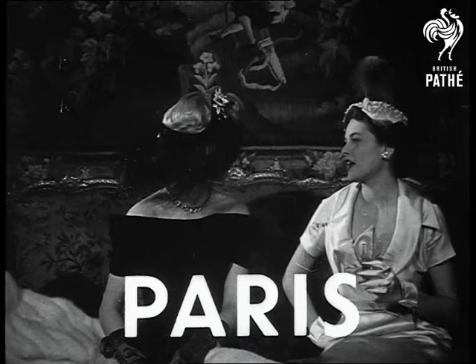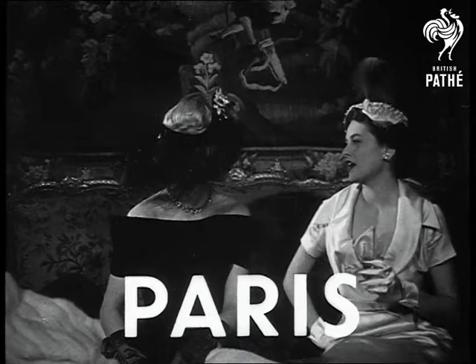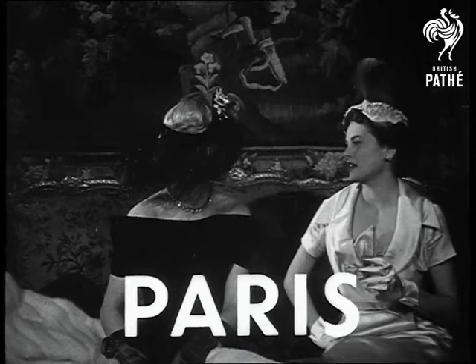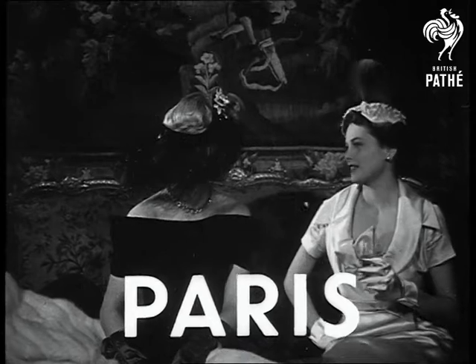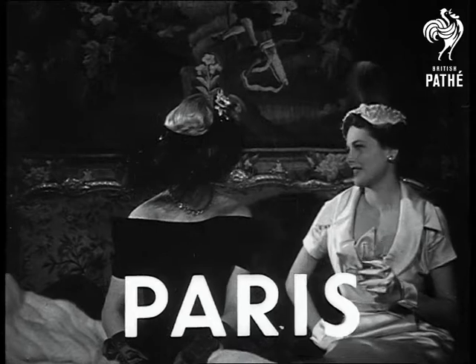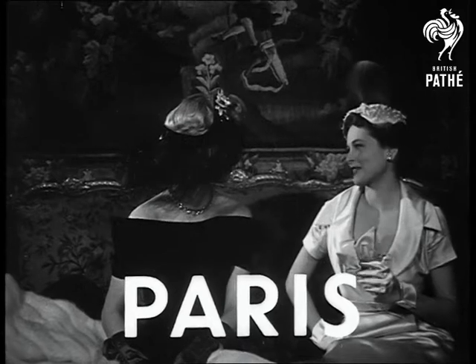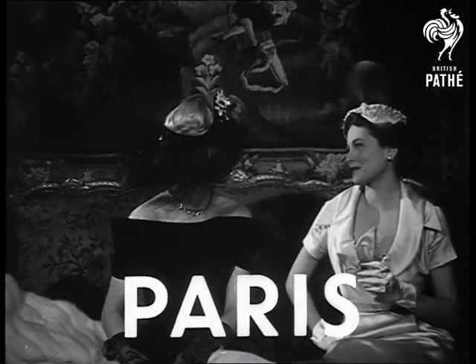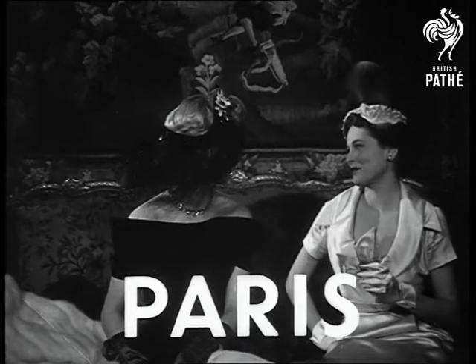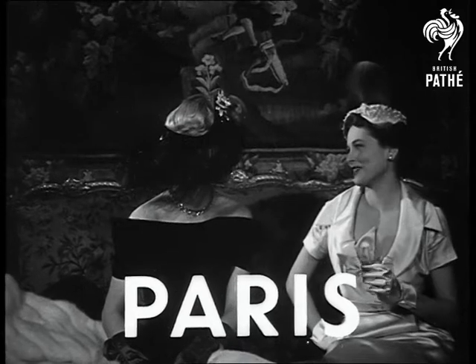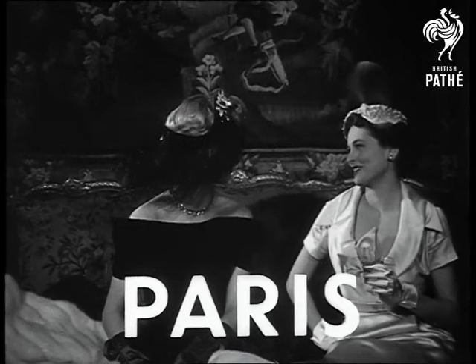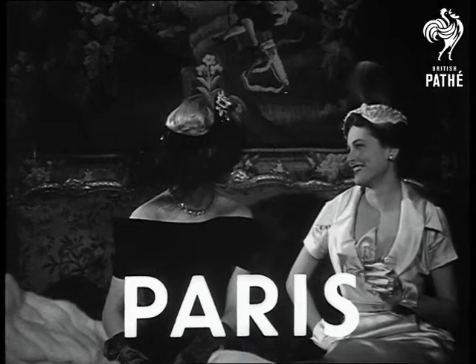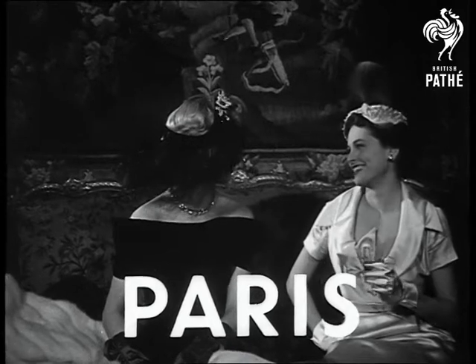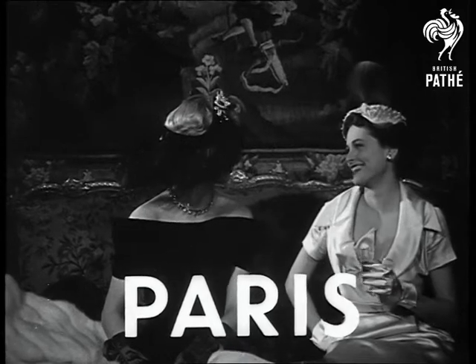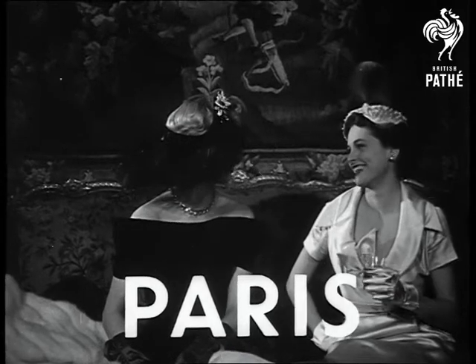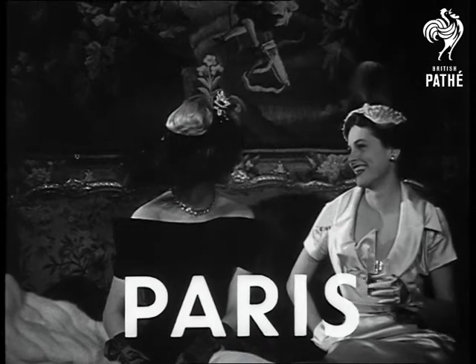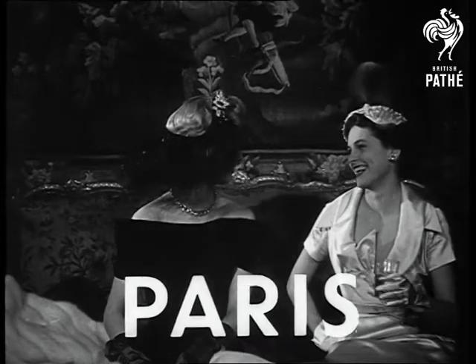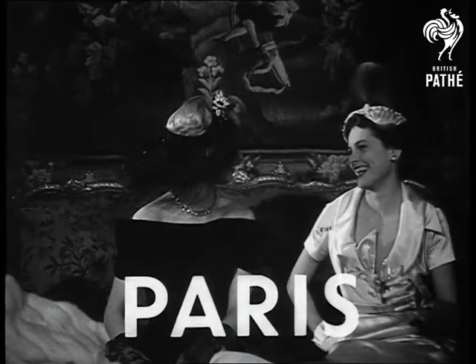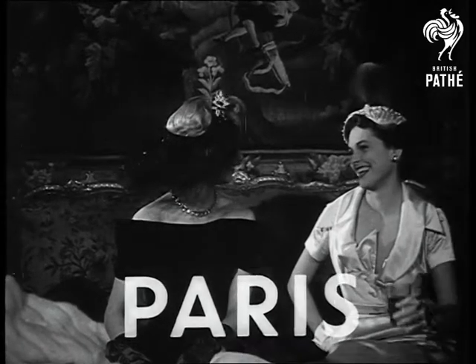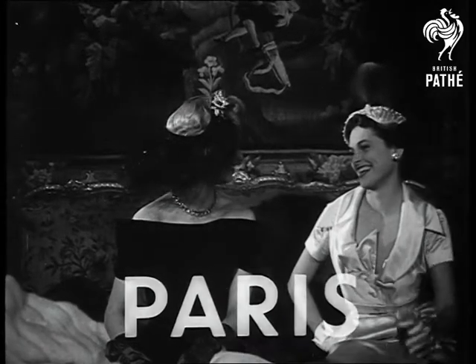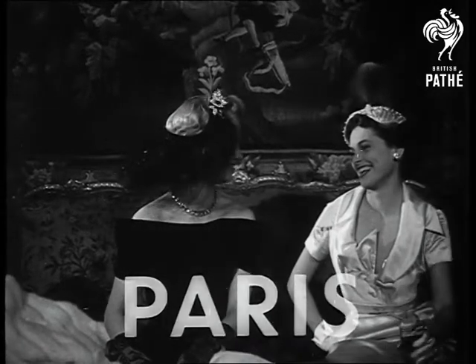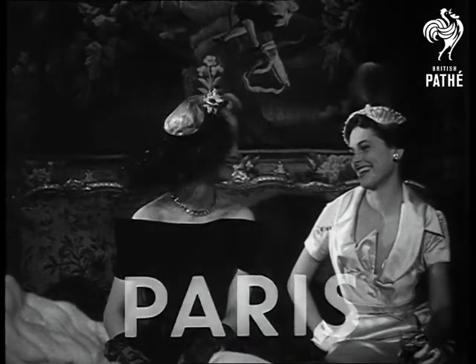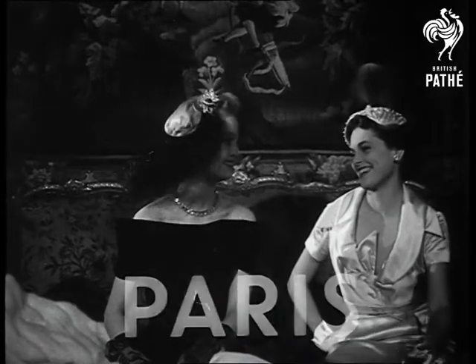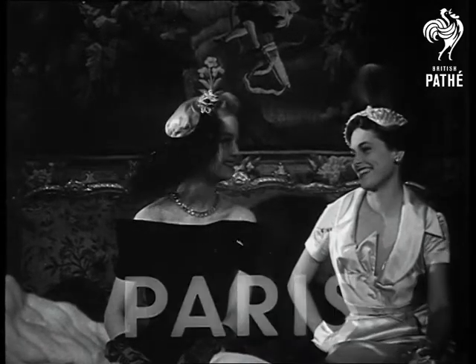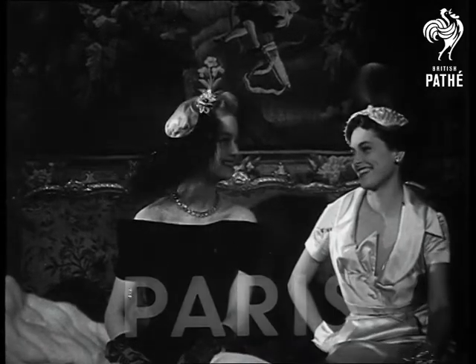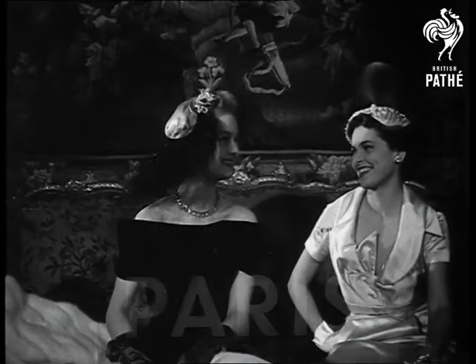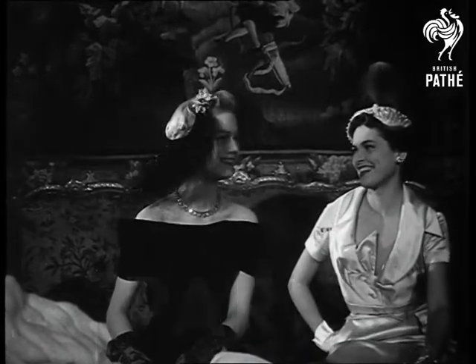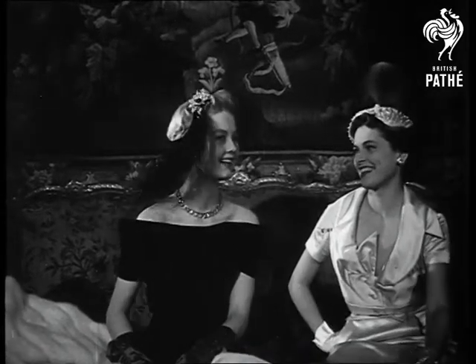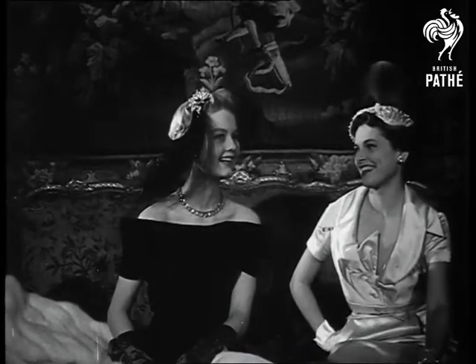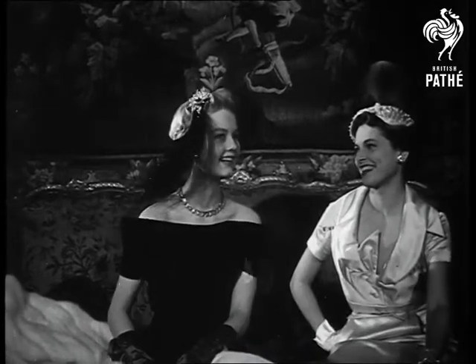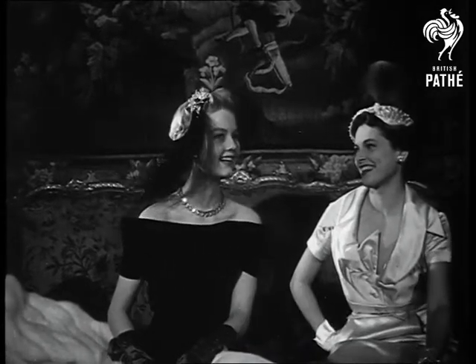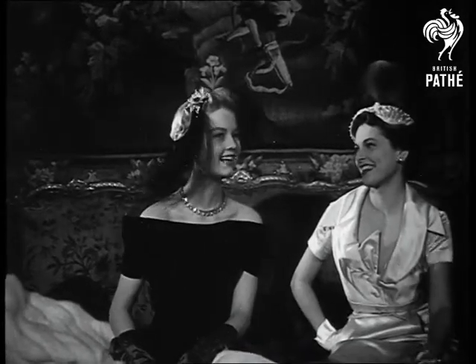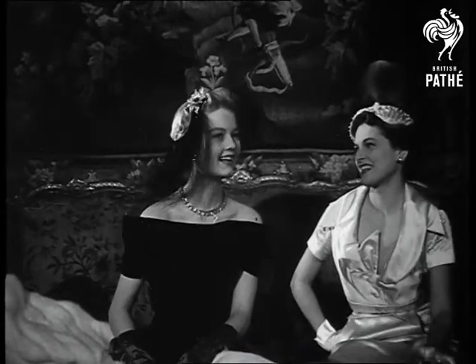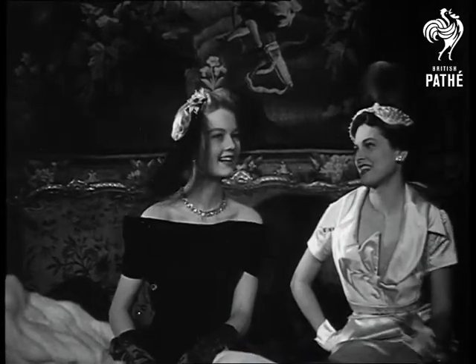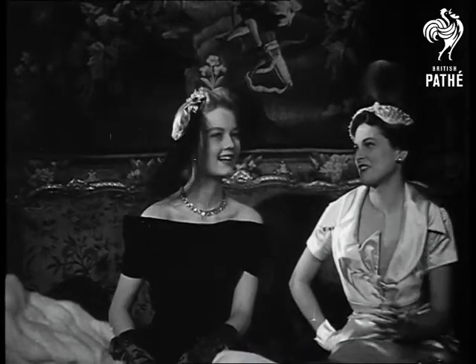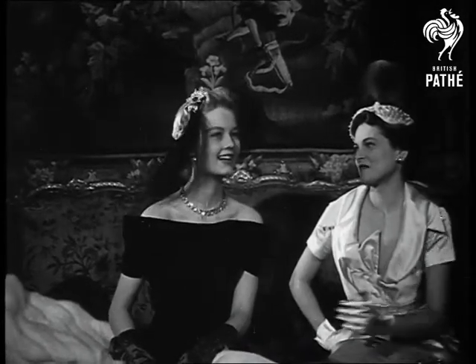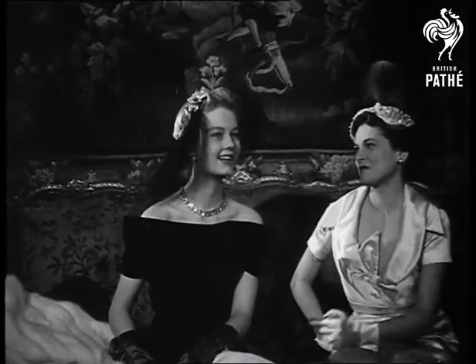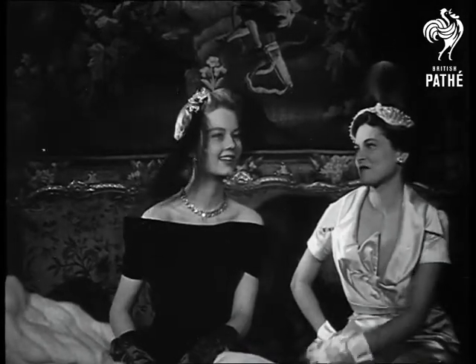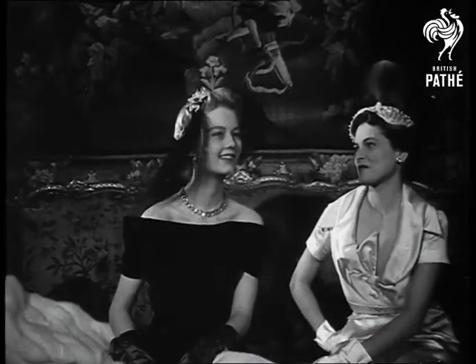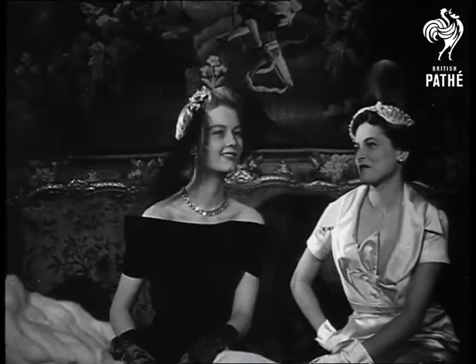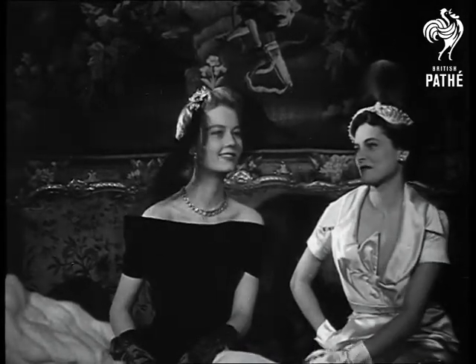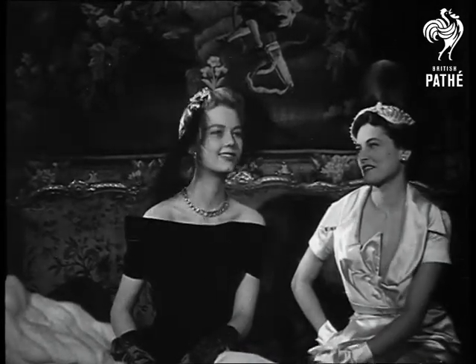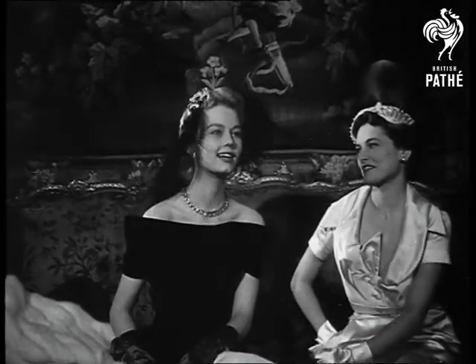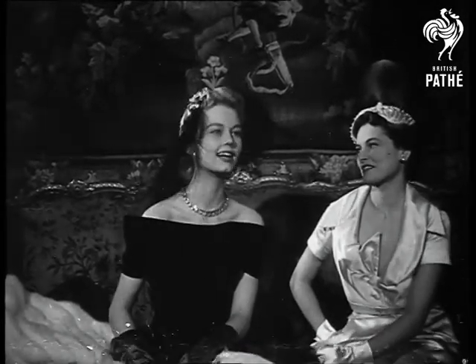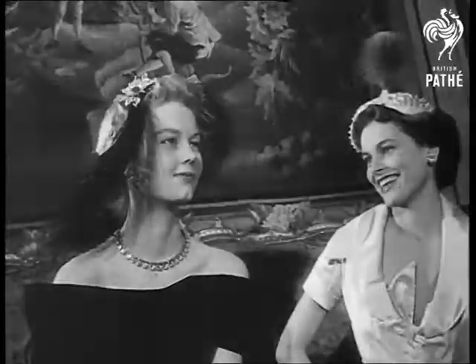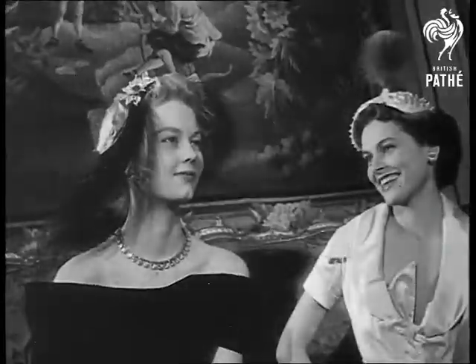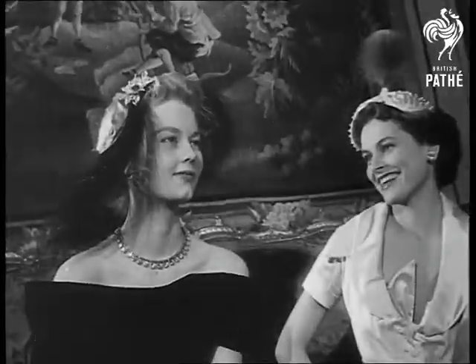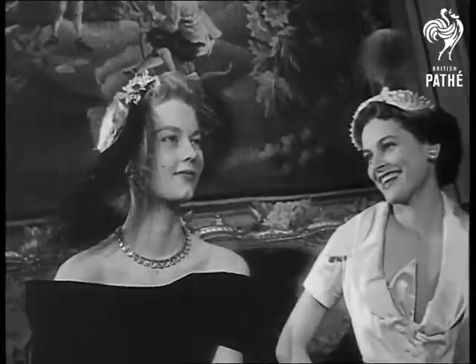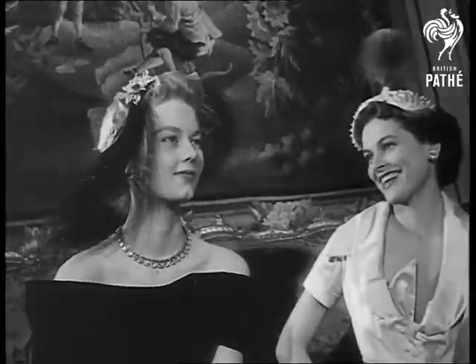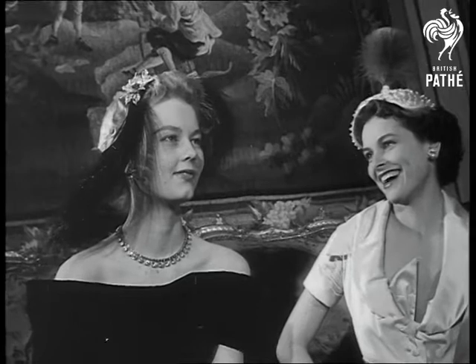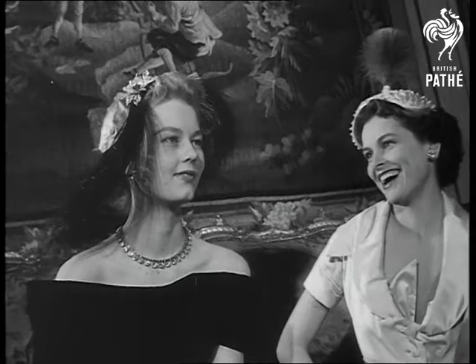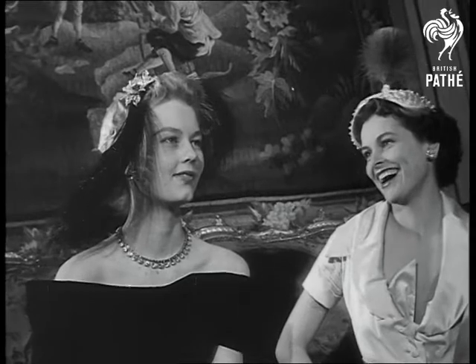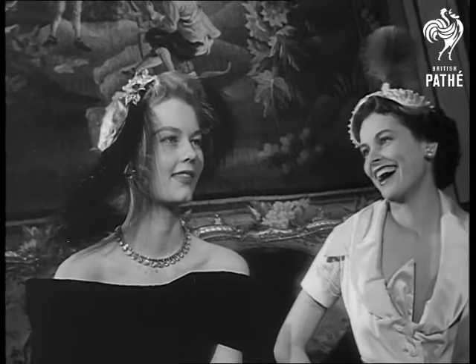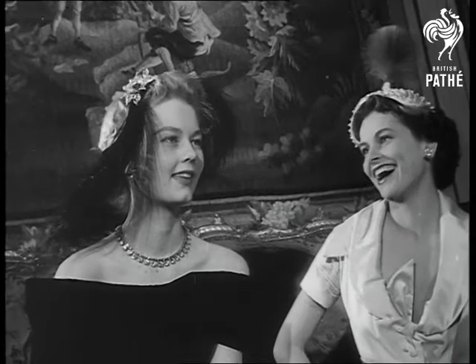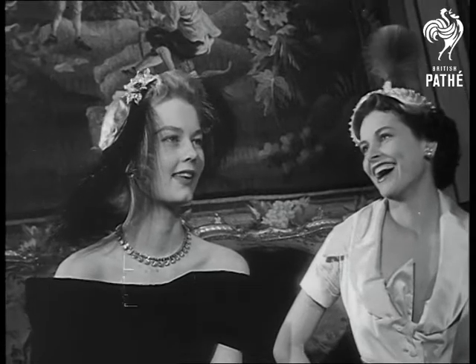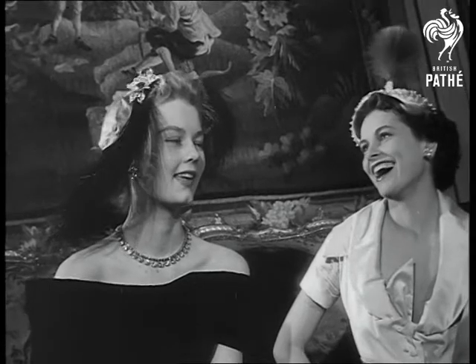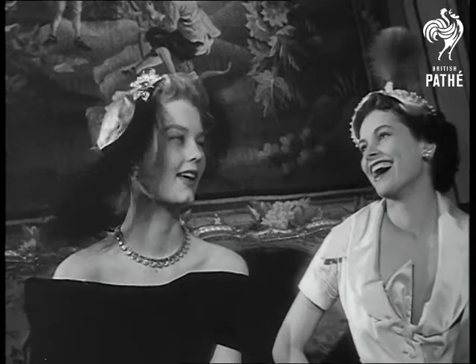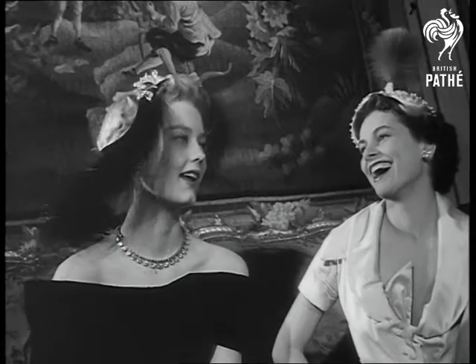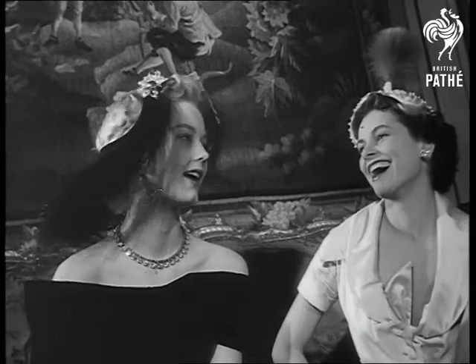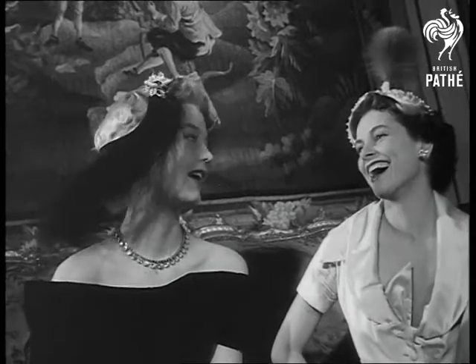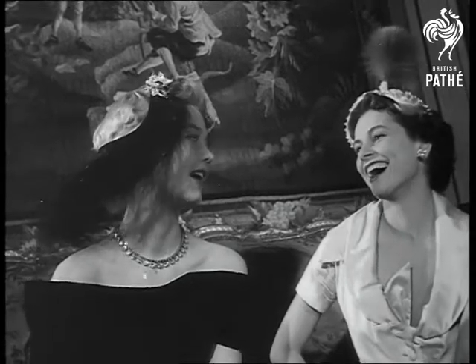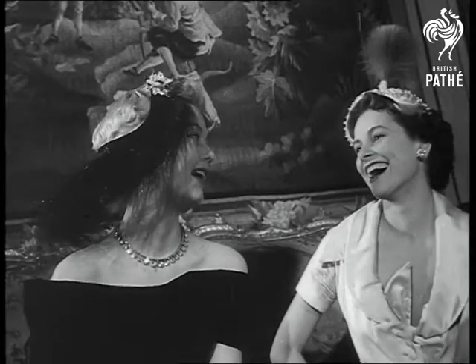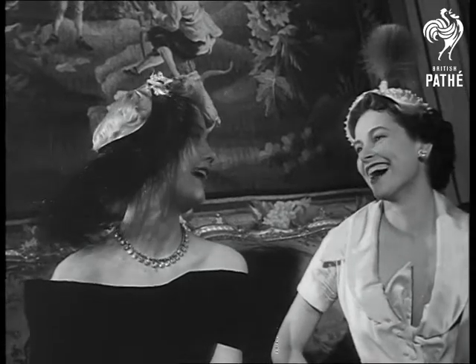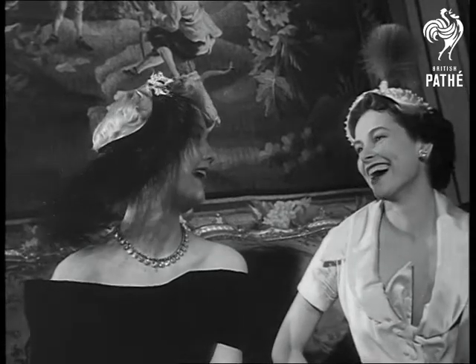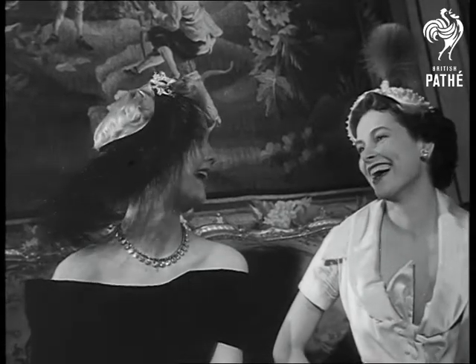Let's get ready for Christmas, and as always, thoughts turn to fashions. Here are some ideas of what a girl should wear to the theatre or a party.